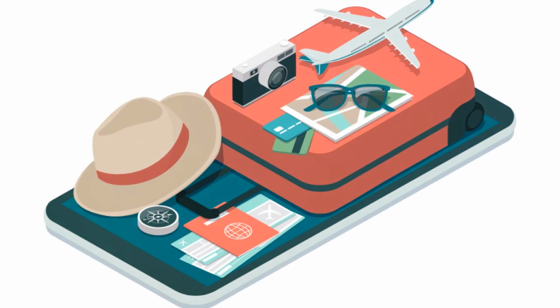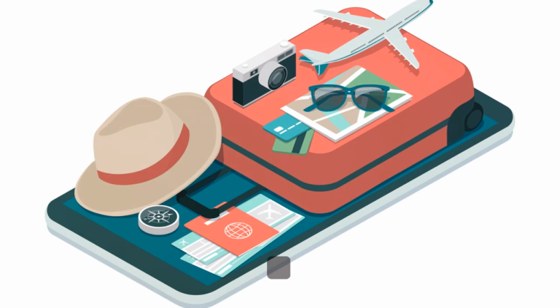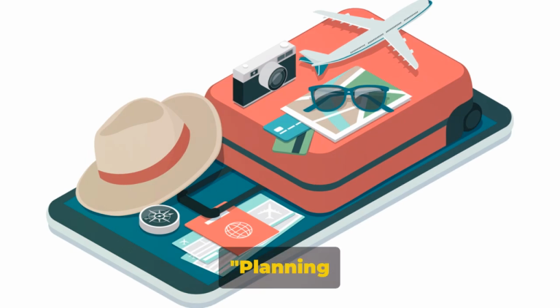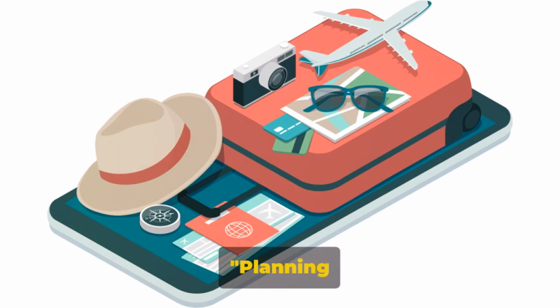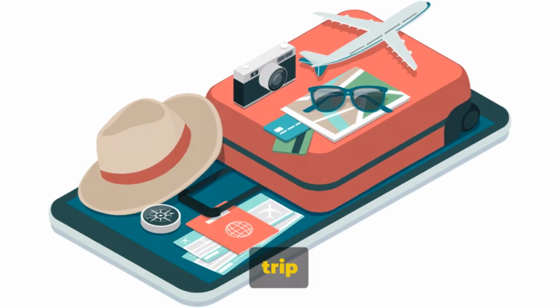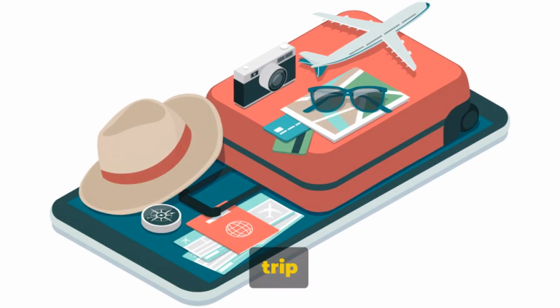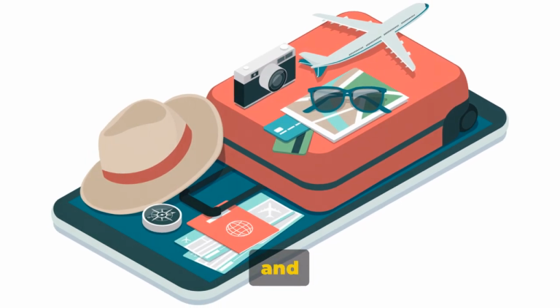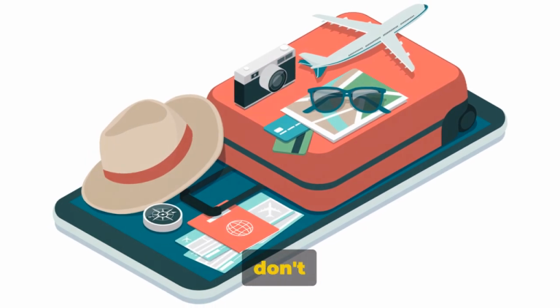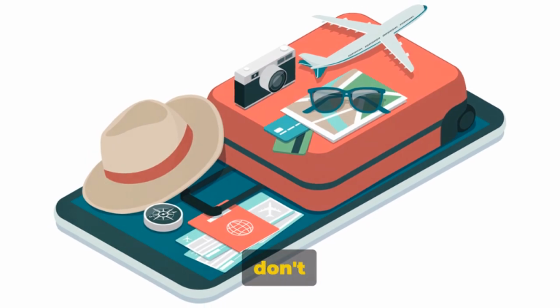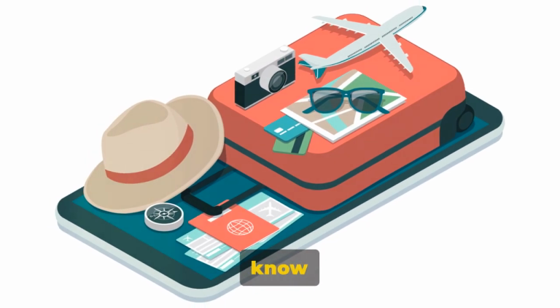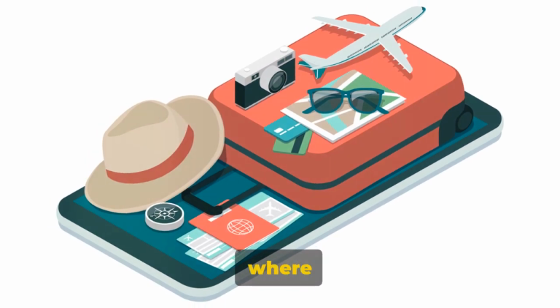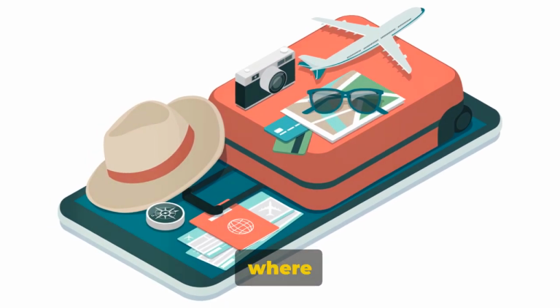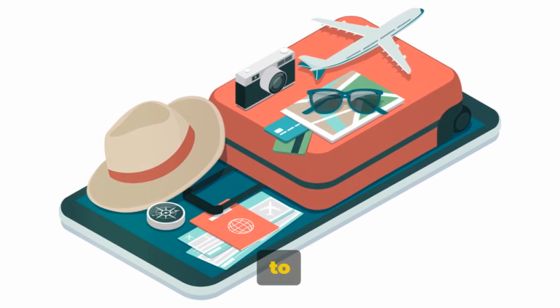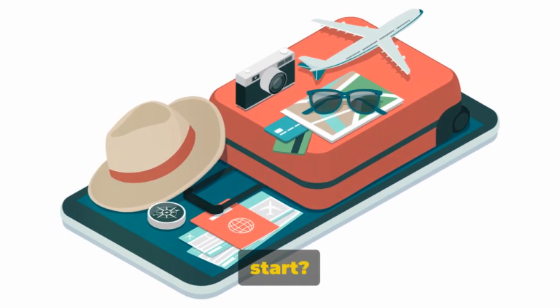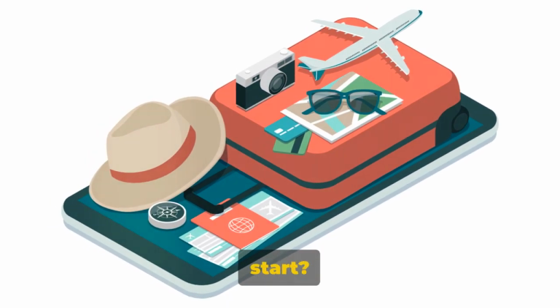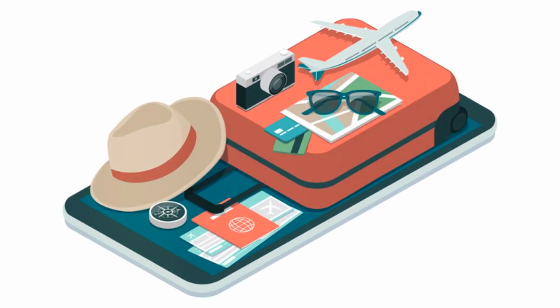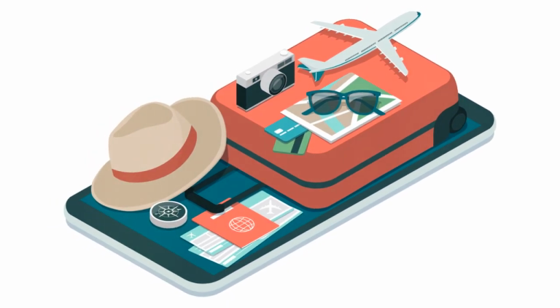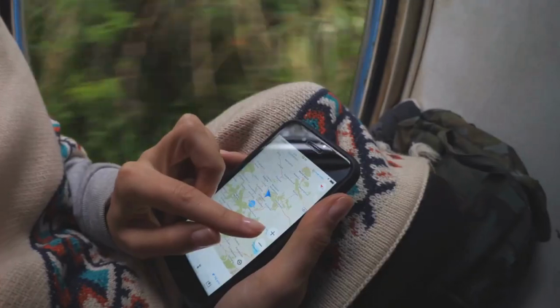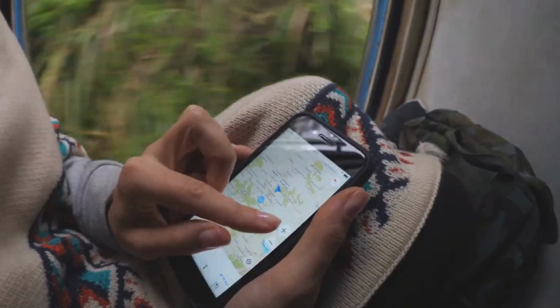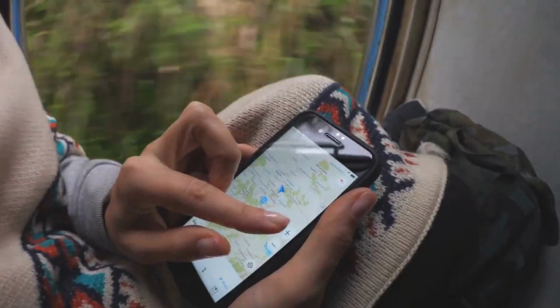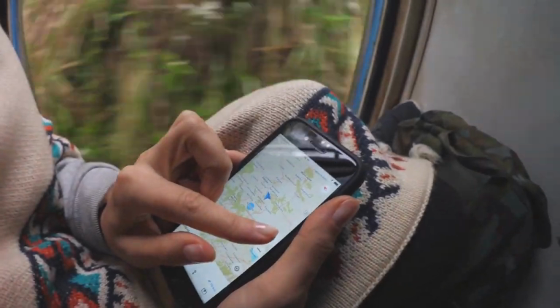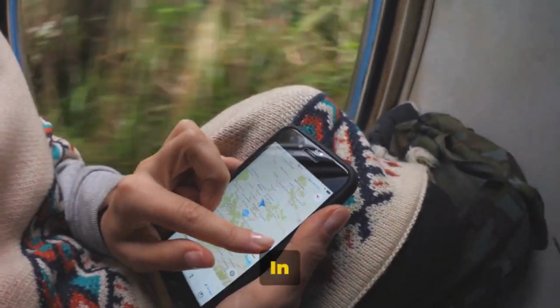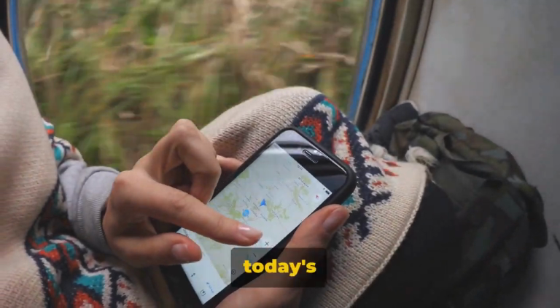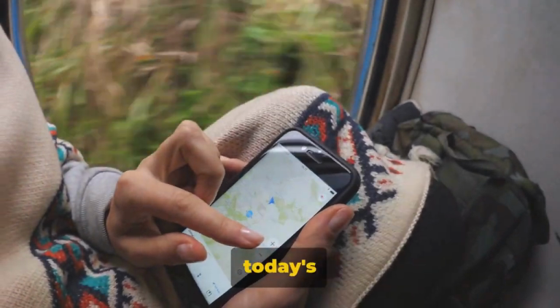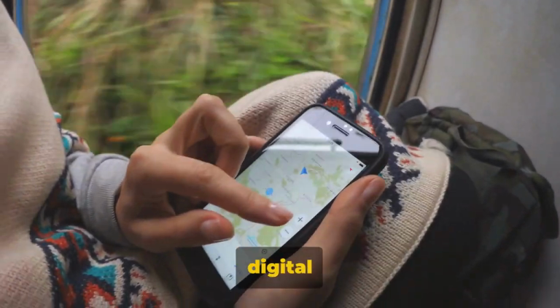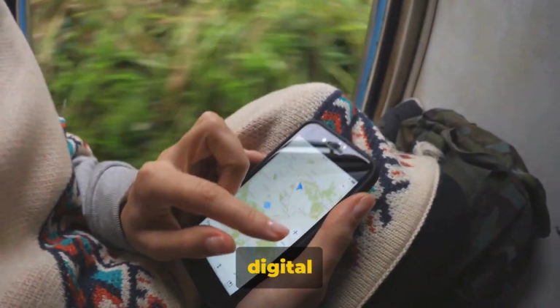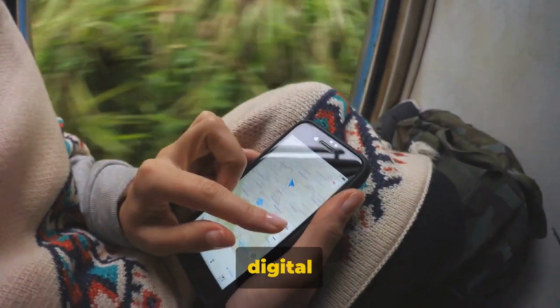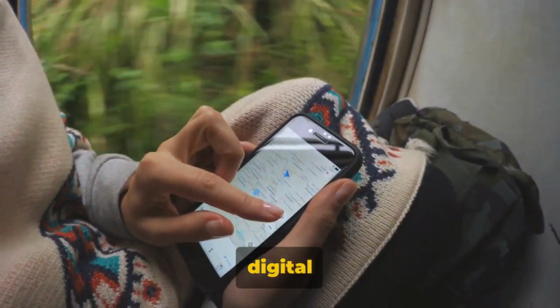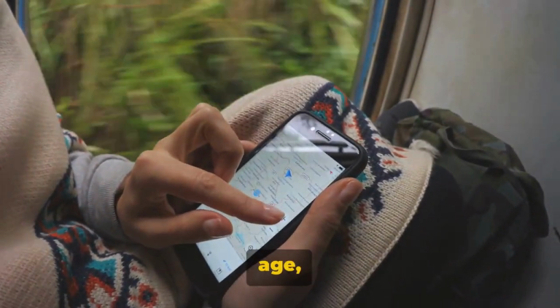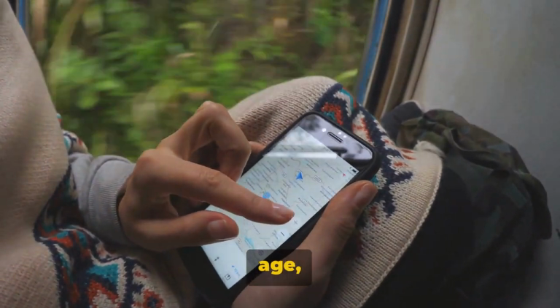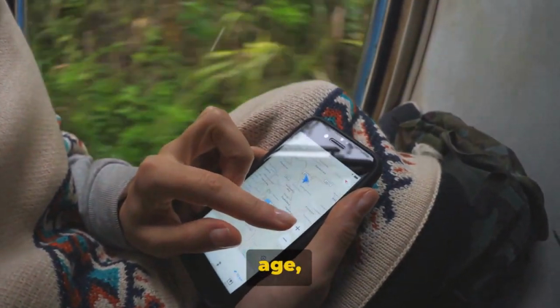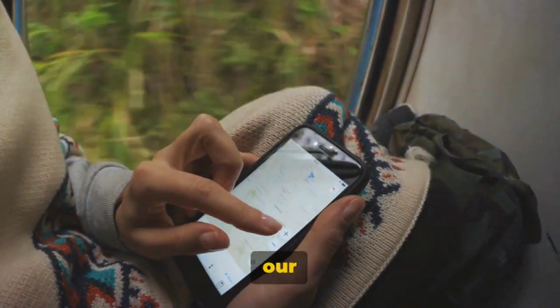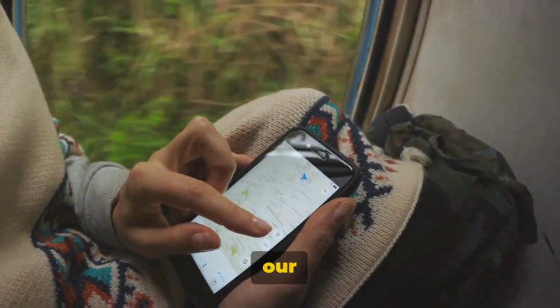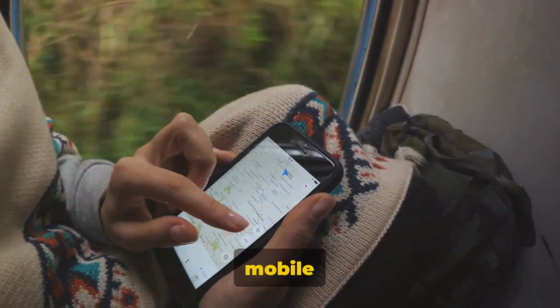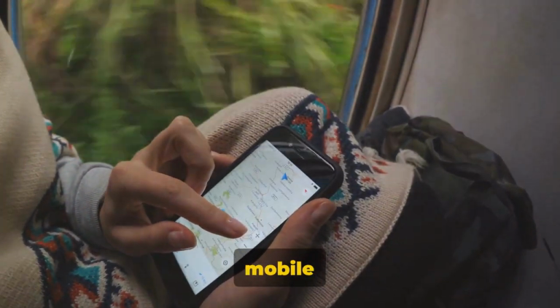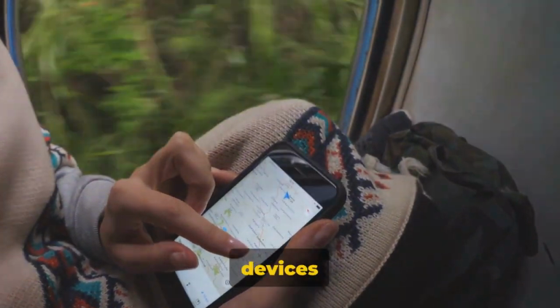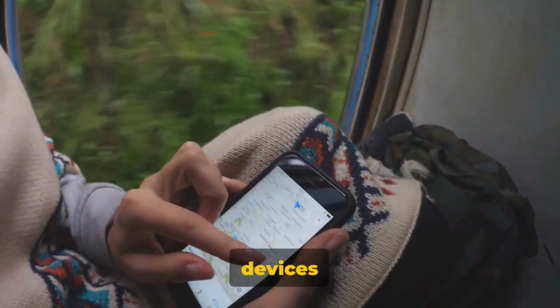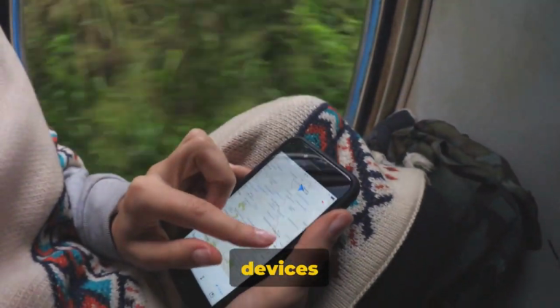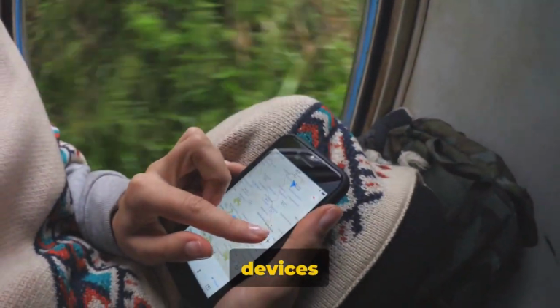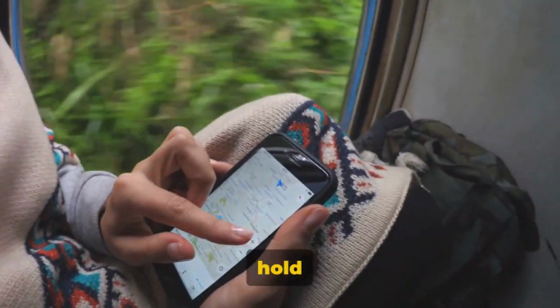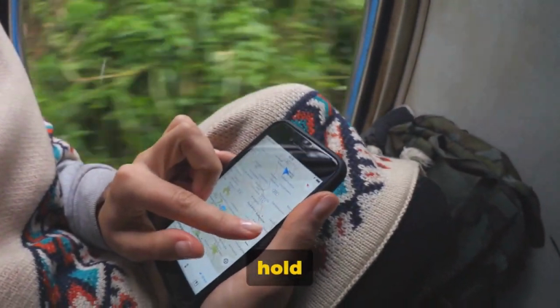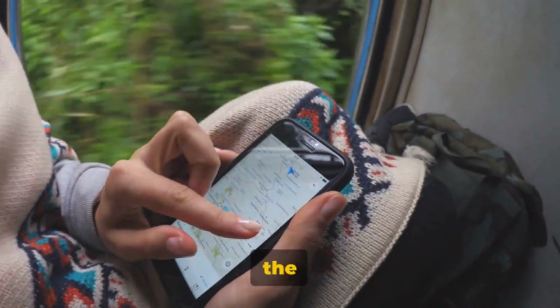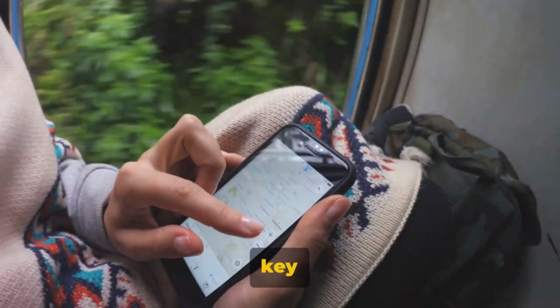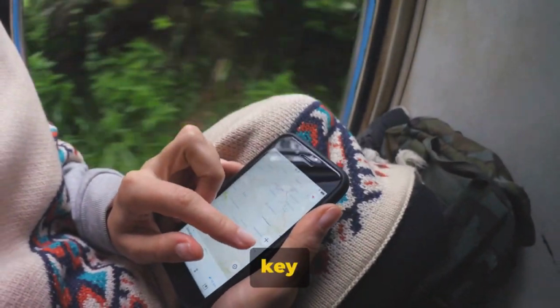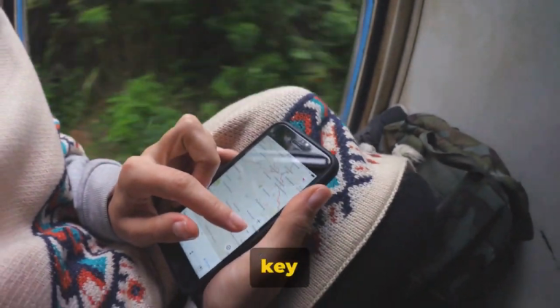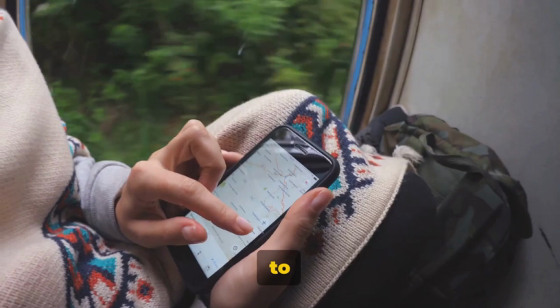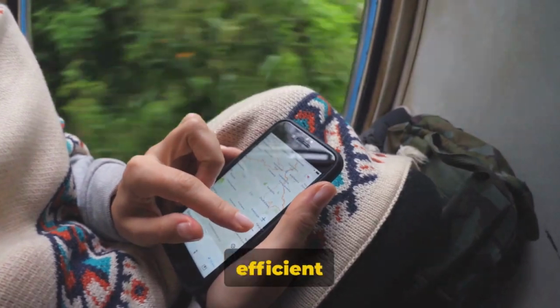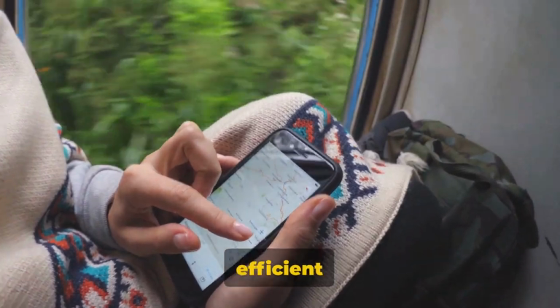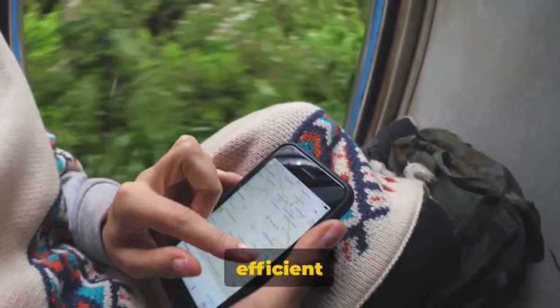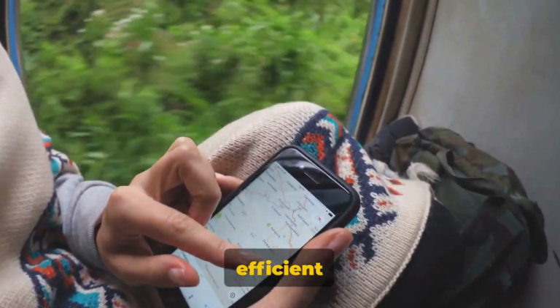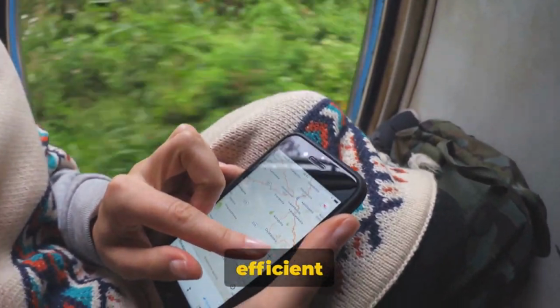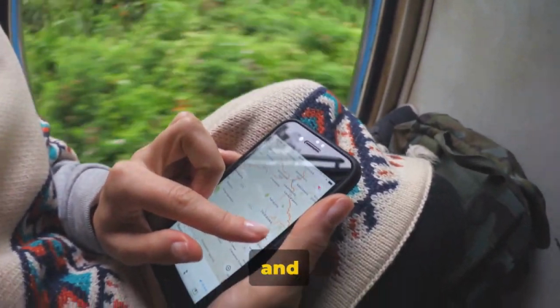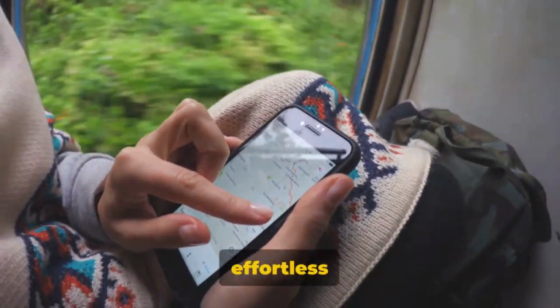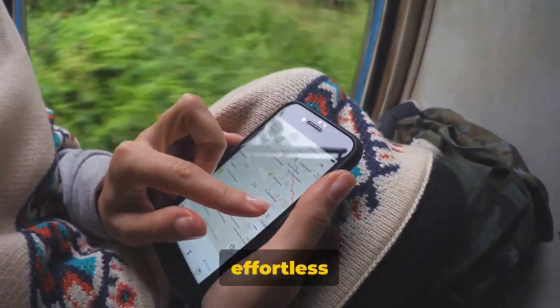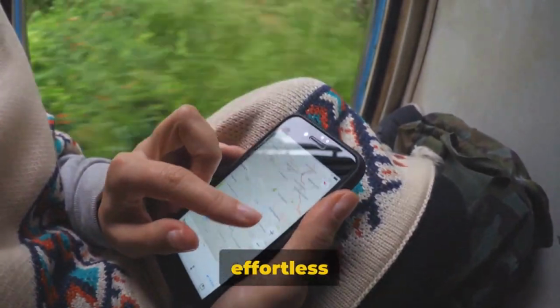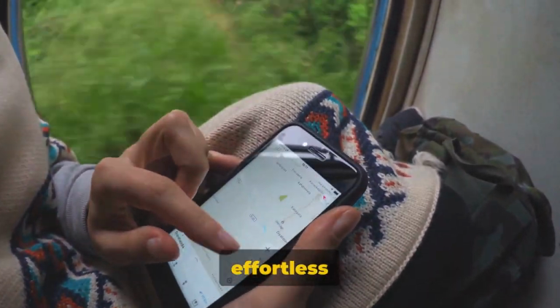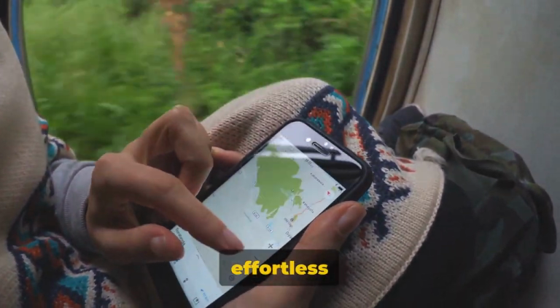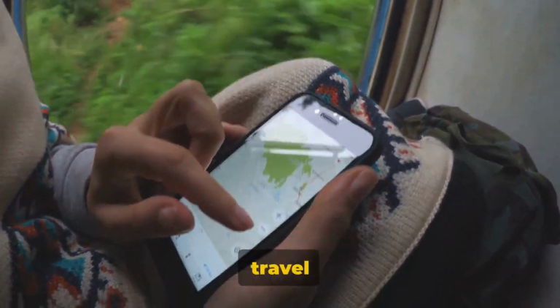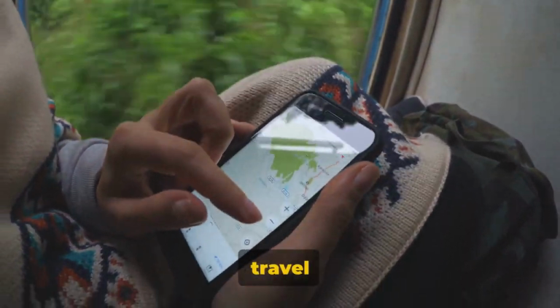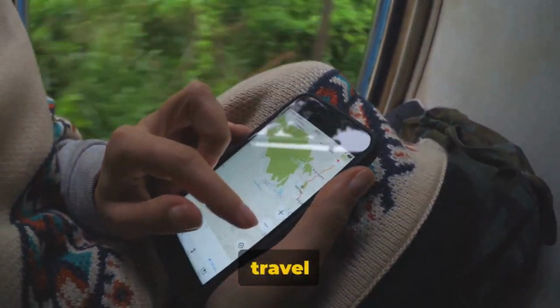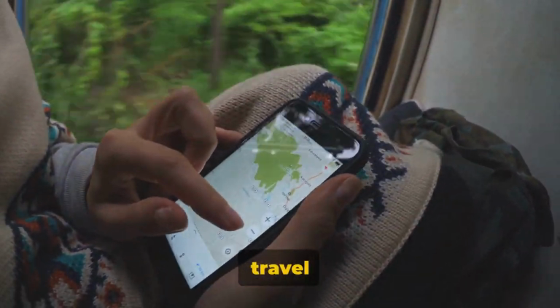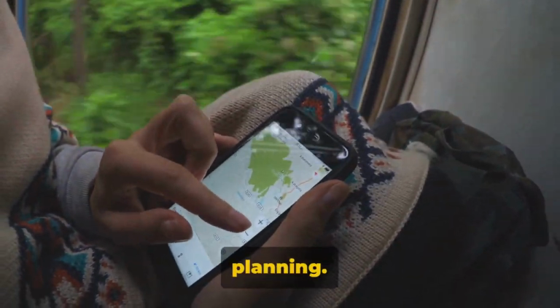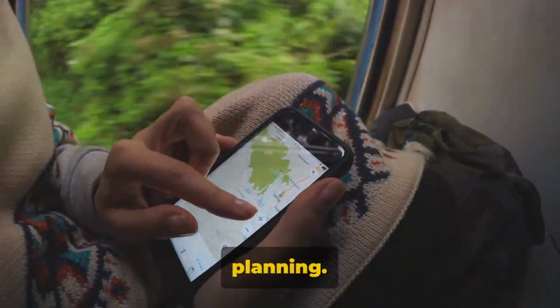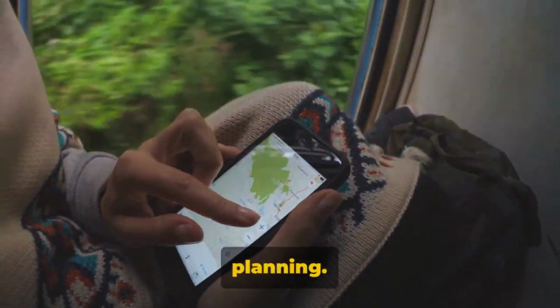Planning a trip and don't know where to start? In today's digital age, our mobile devices hold the key to efficient and effortless travel planning.